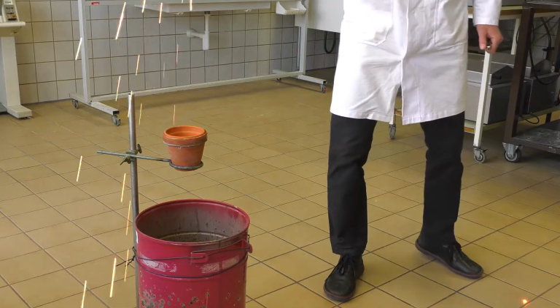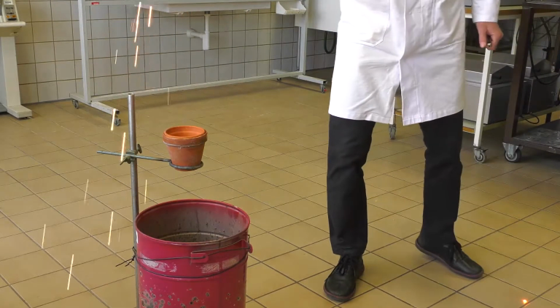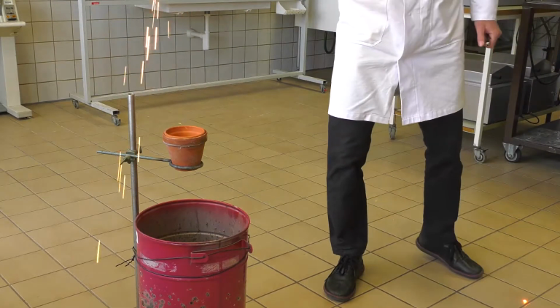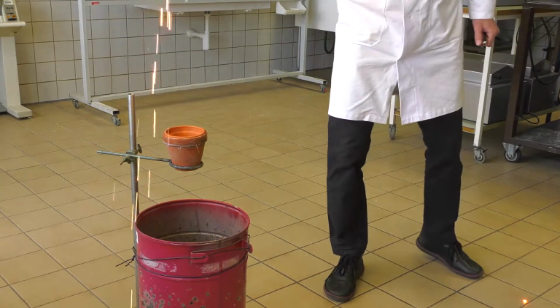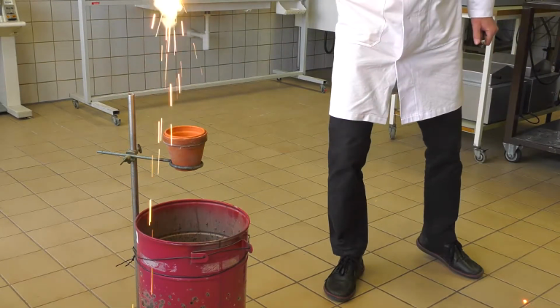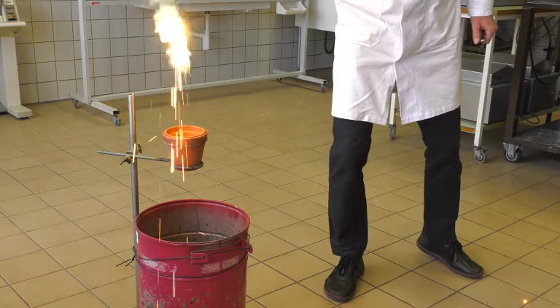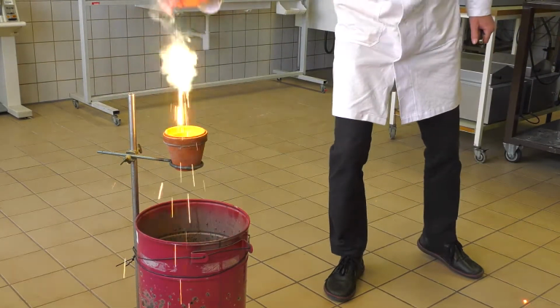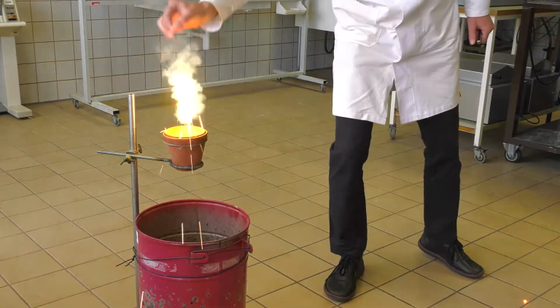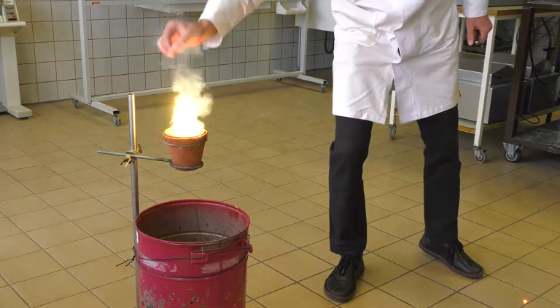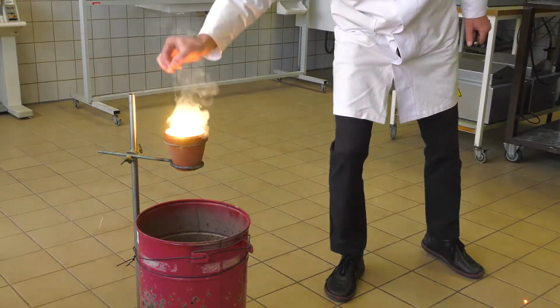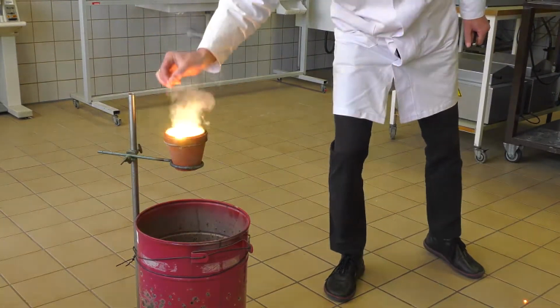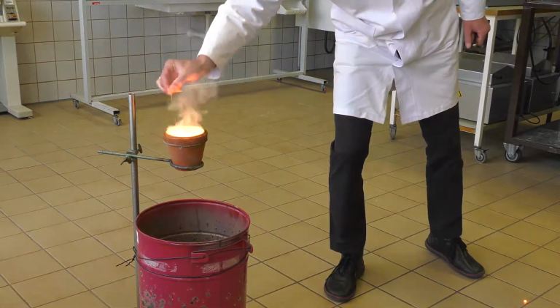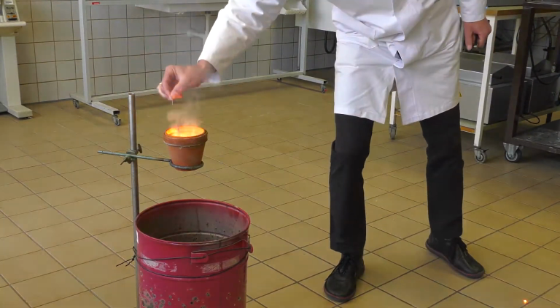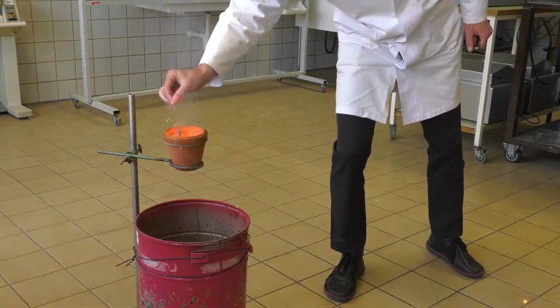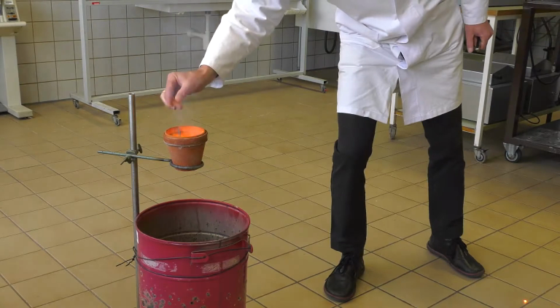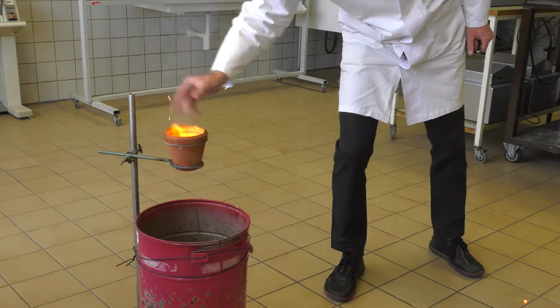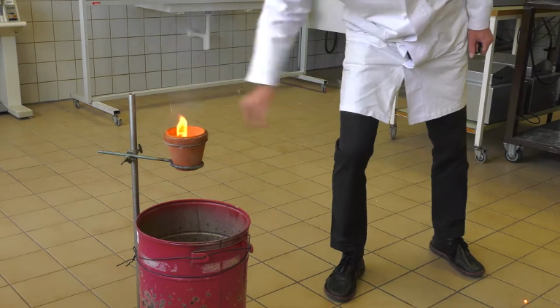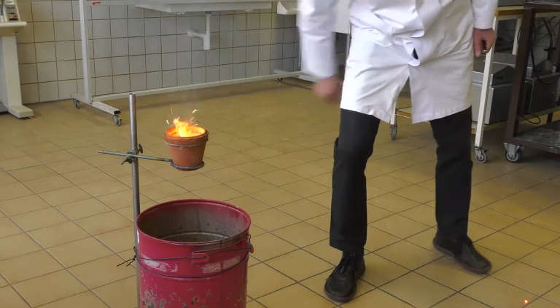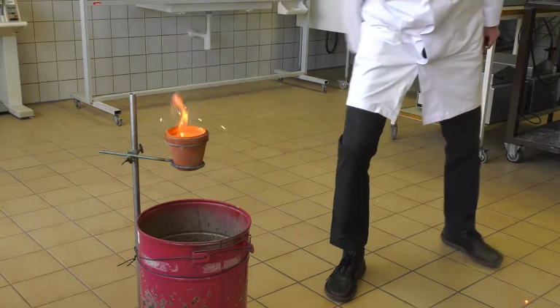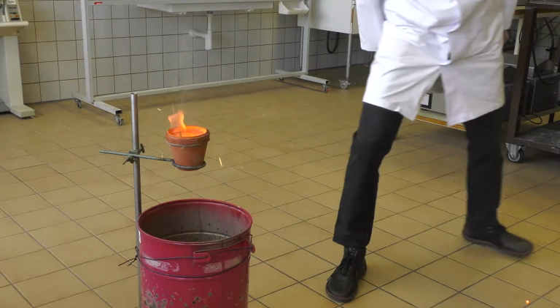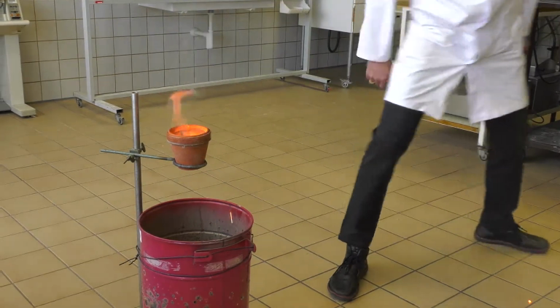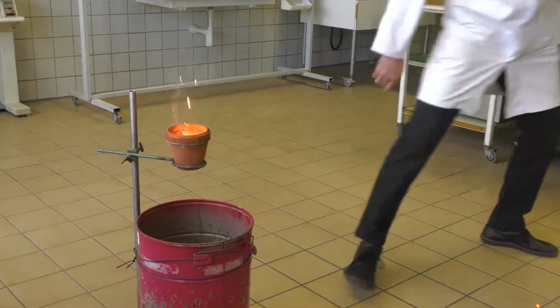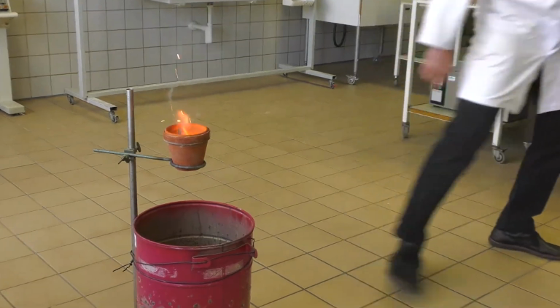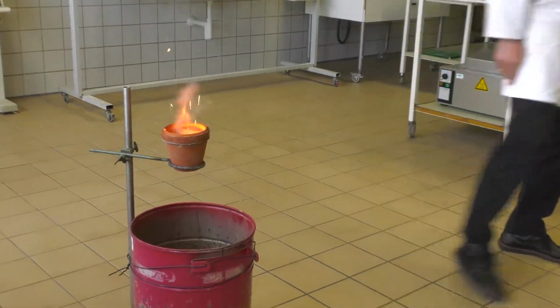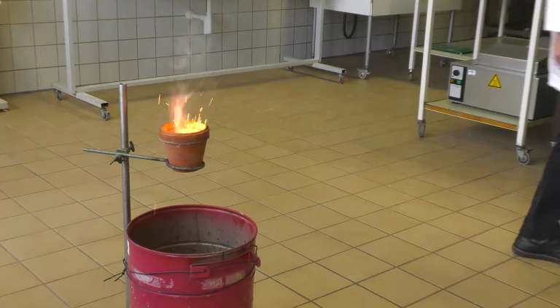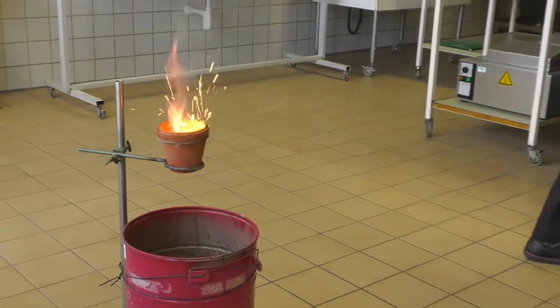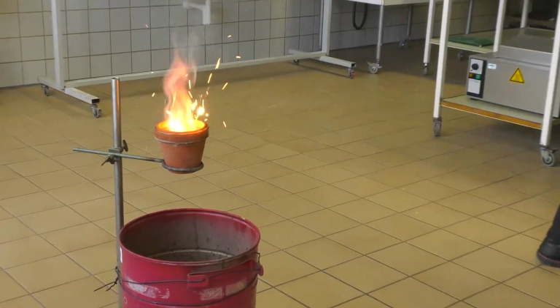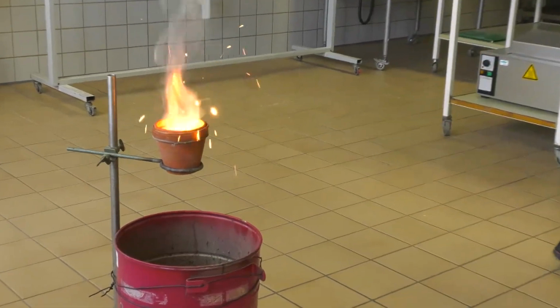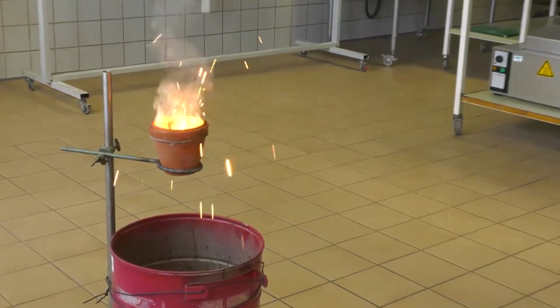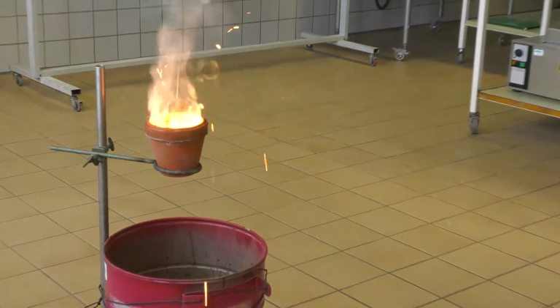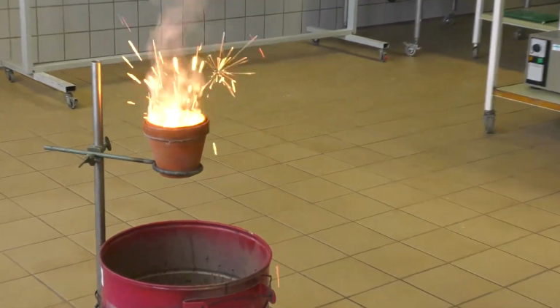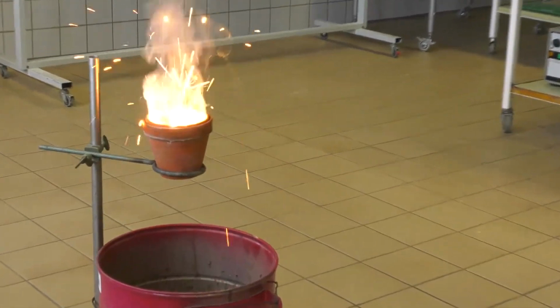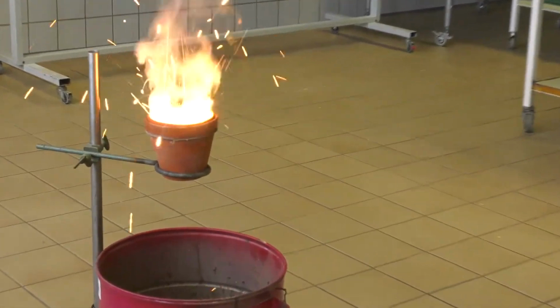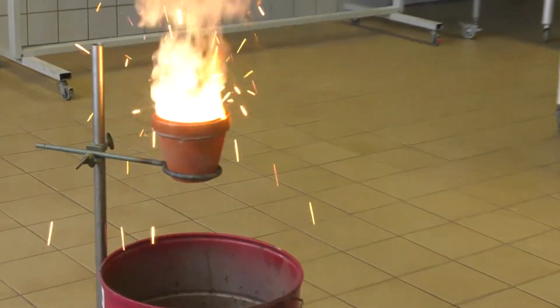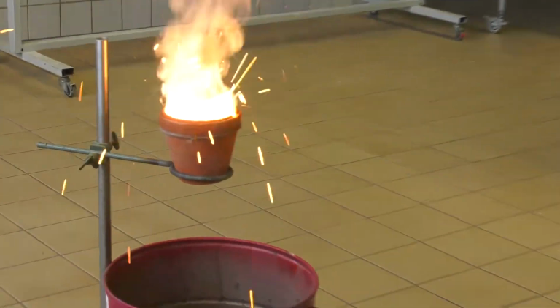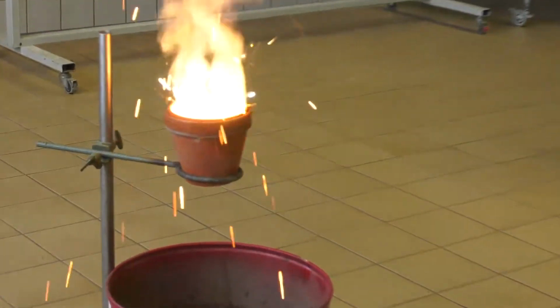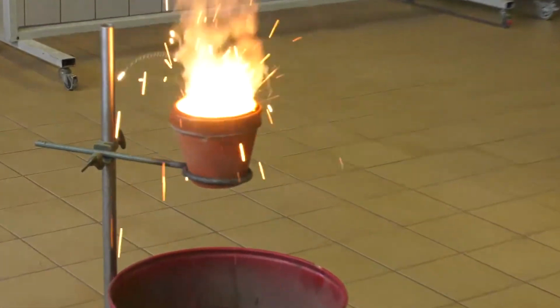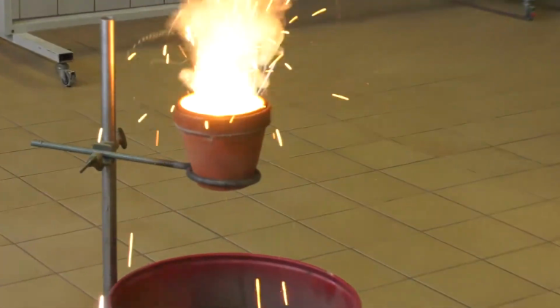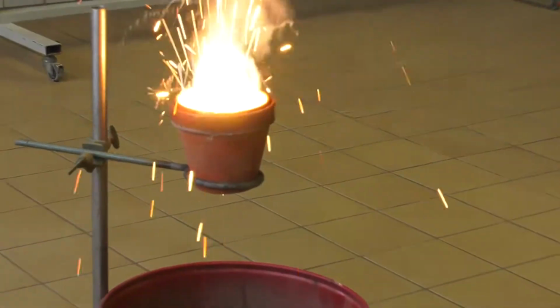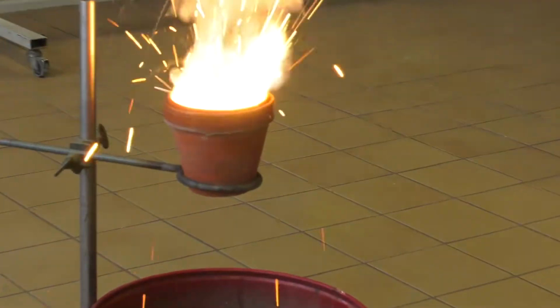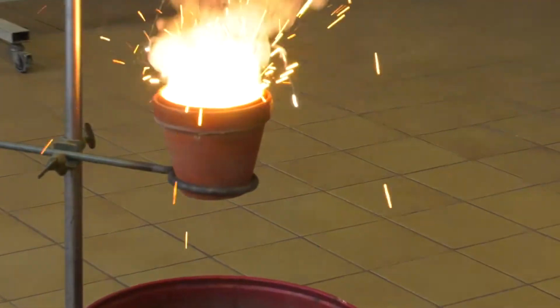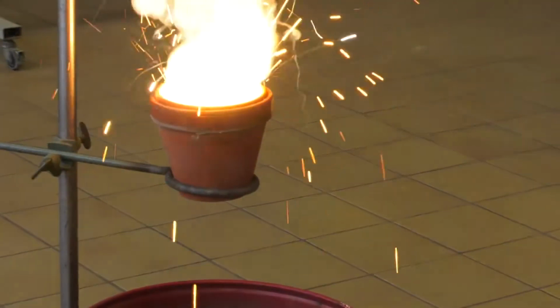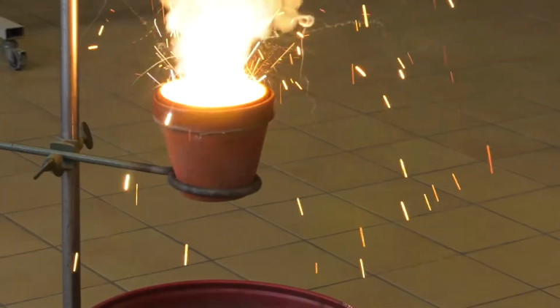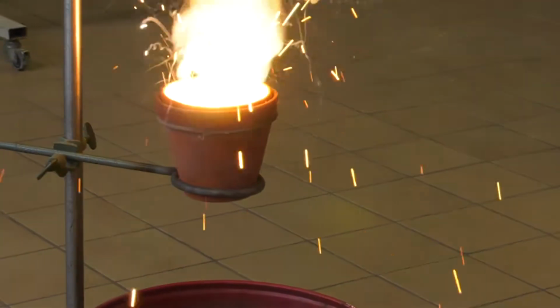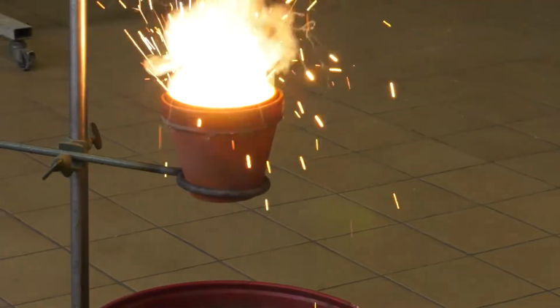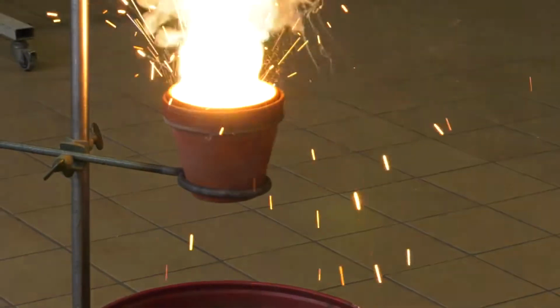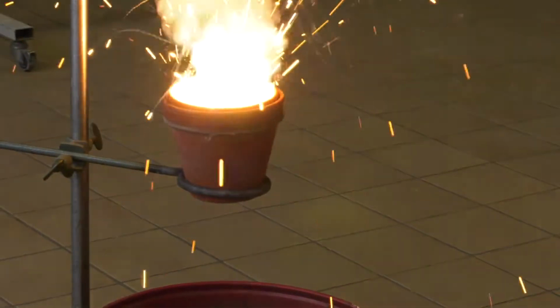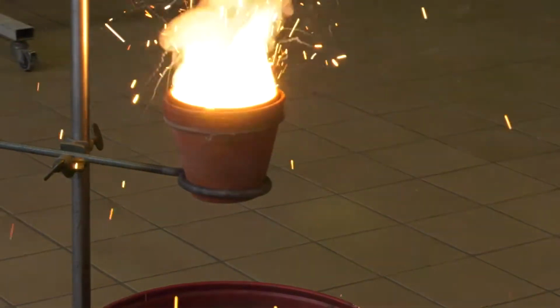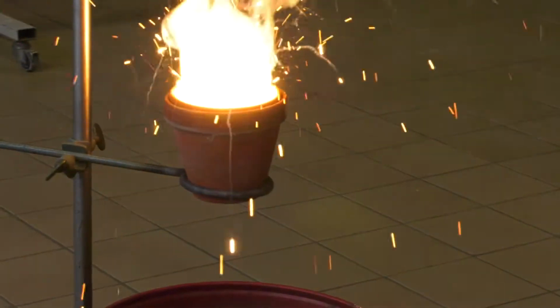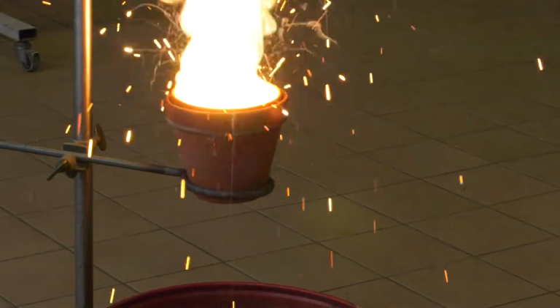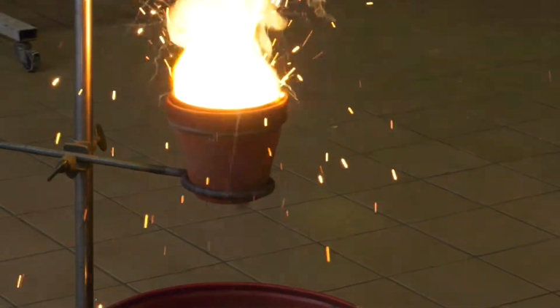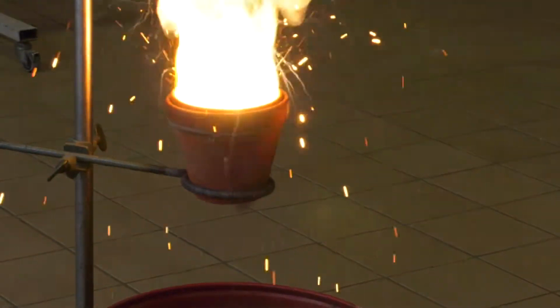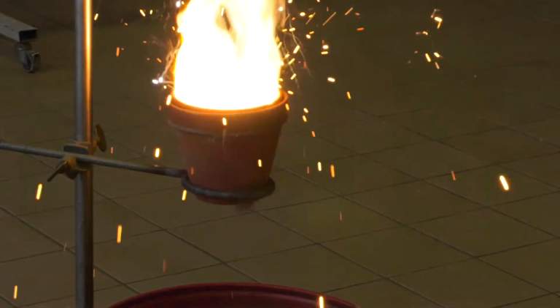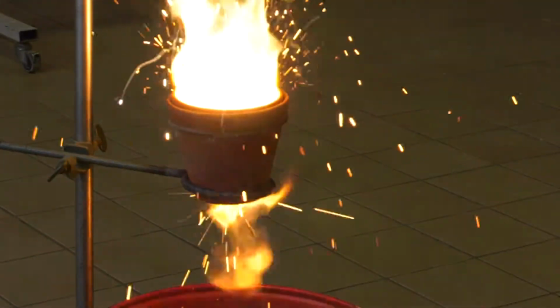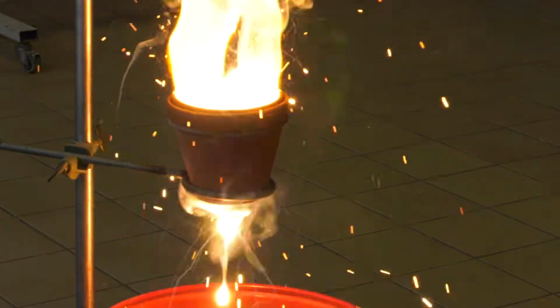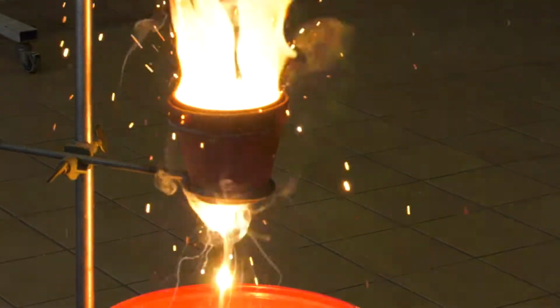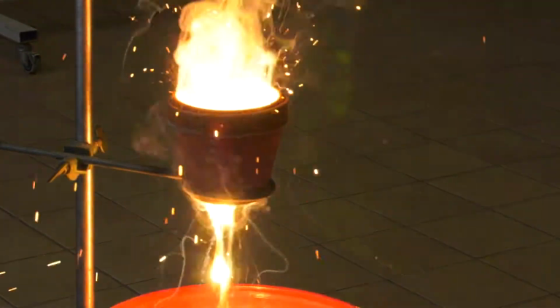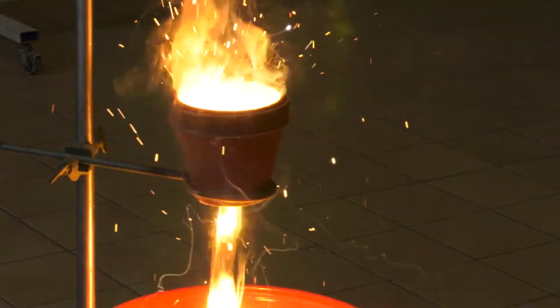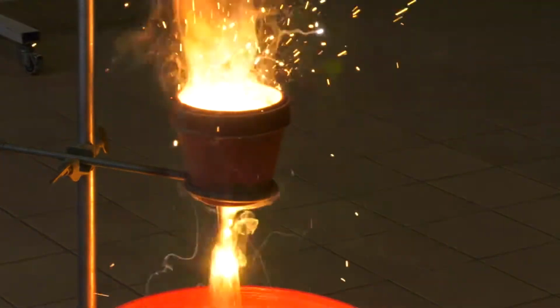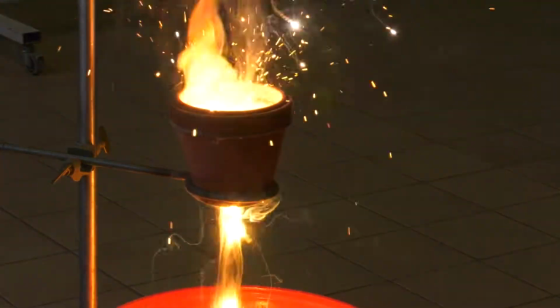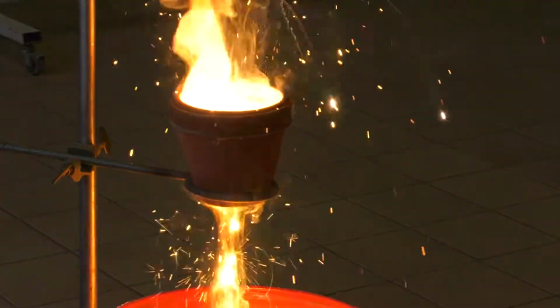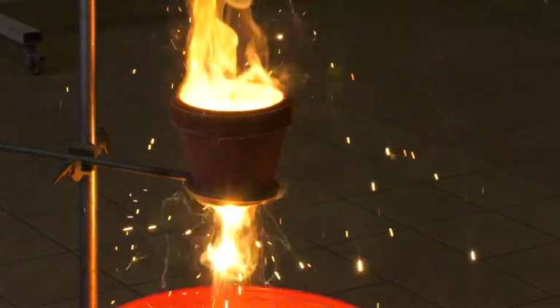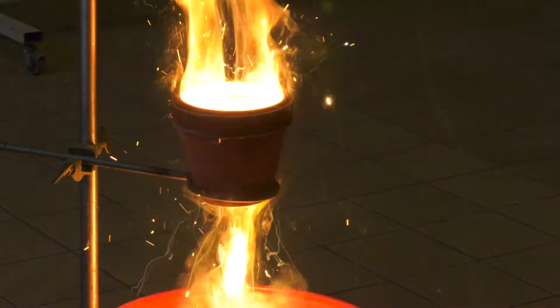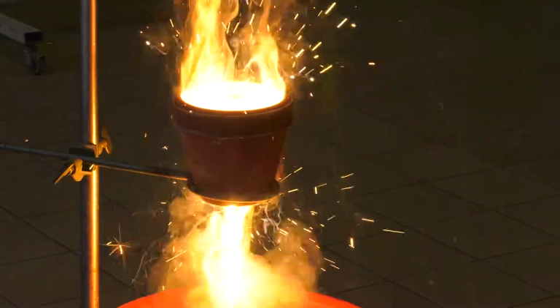Now you can burn the sparkler and add it to the mixture. The sparkler is needed to bring the starting temperature of the reaction.